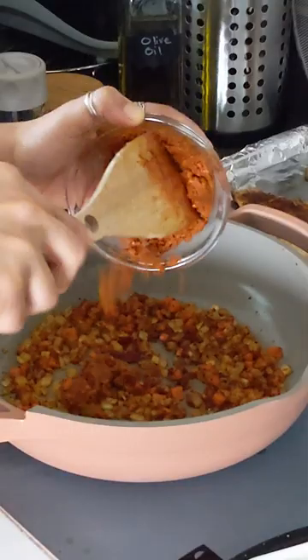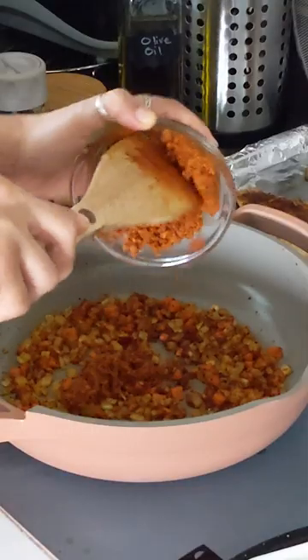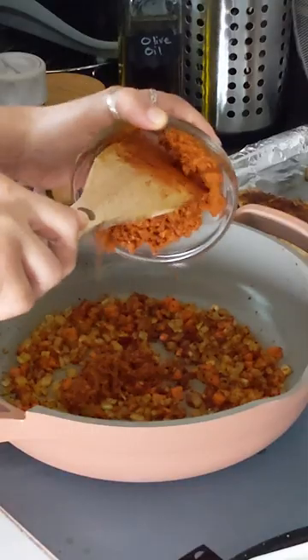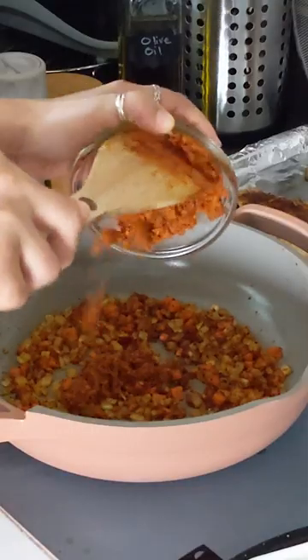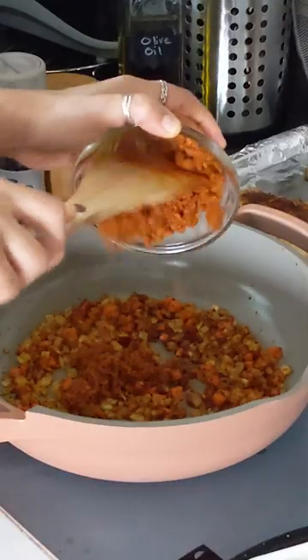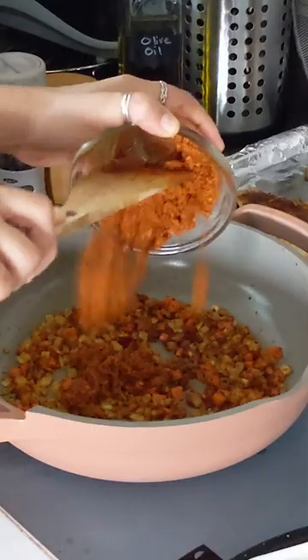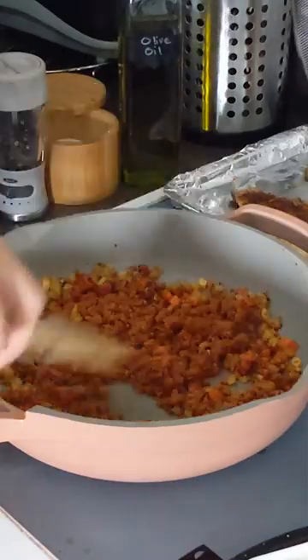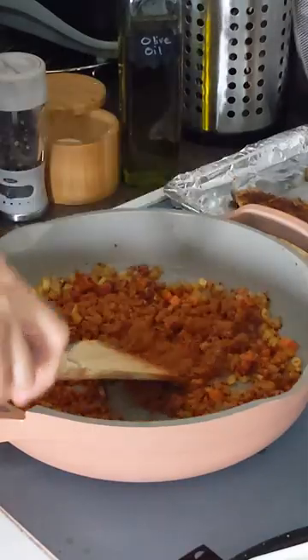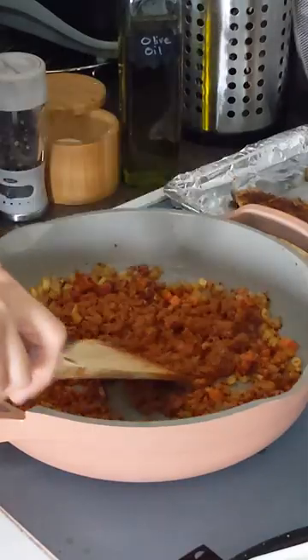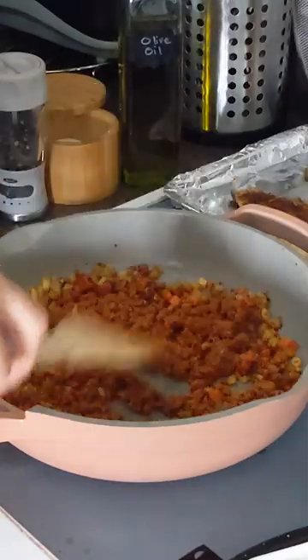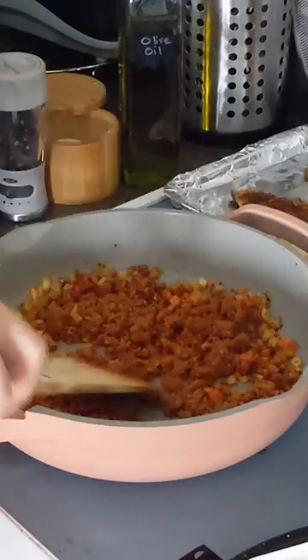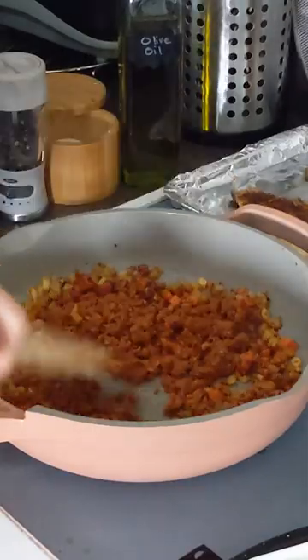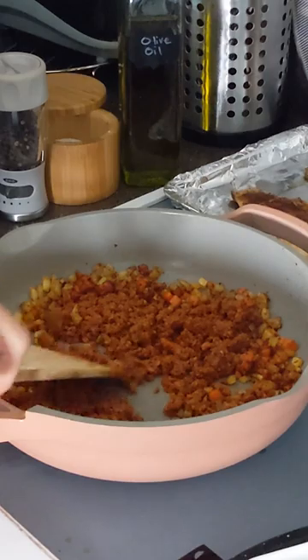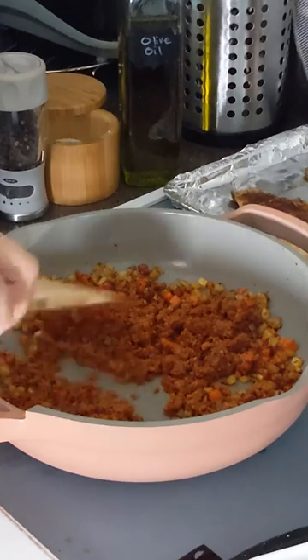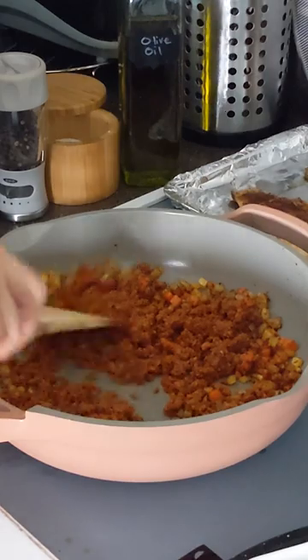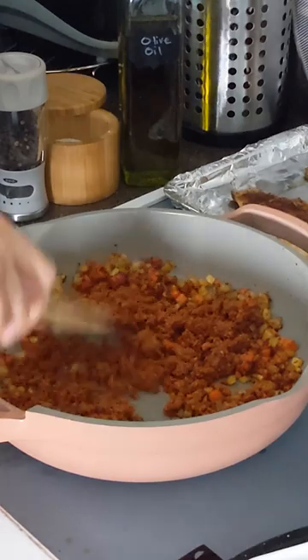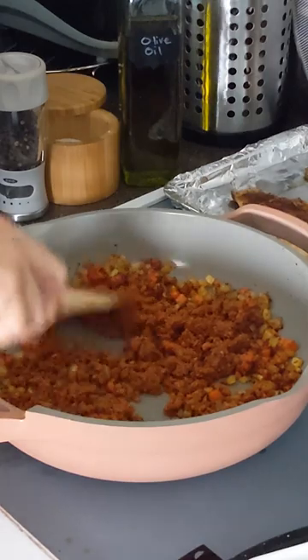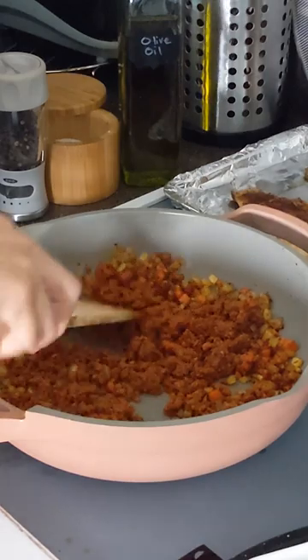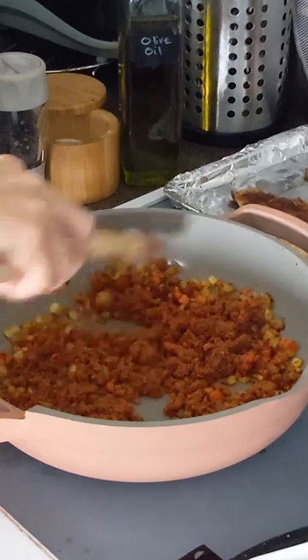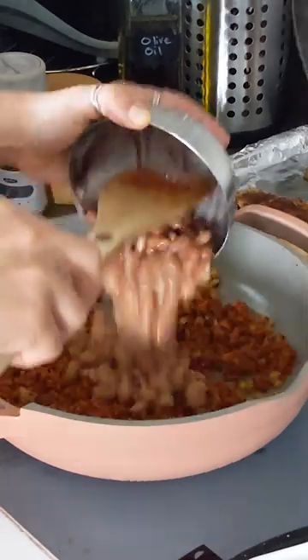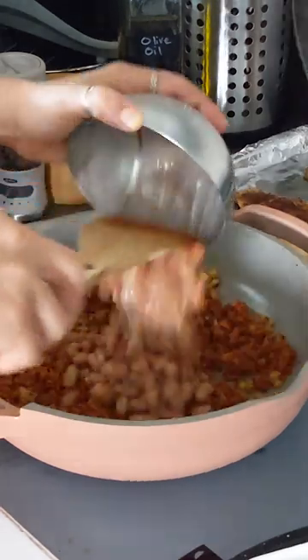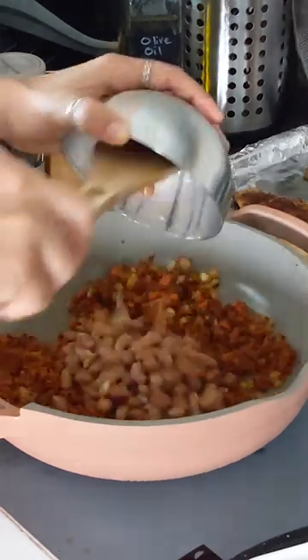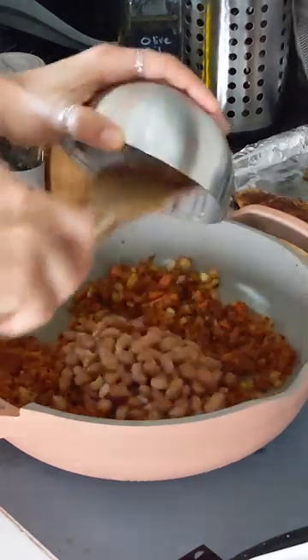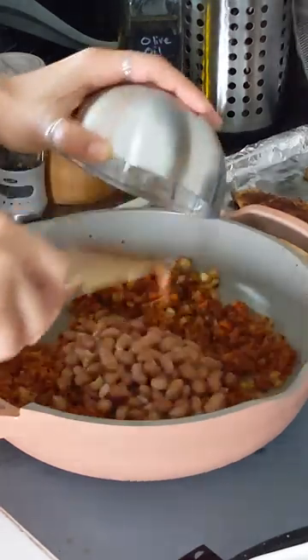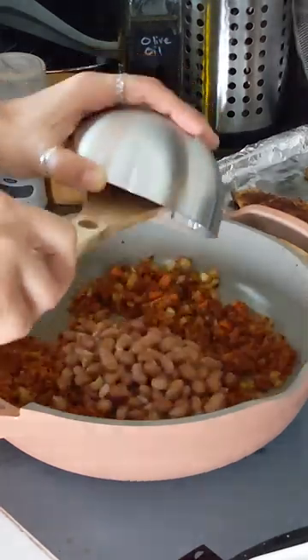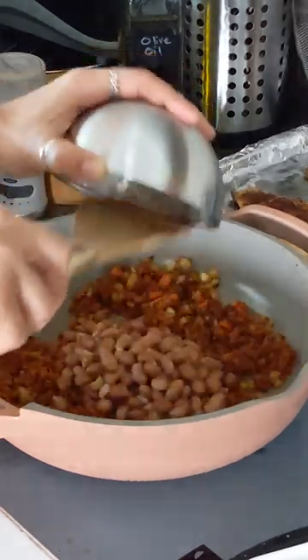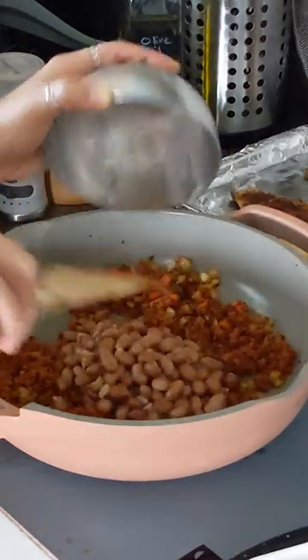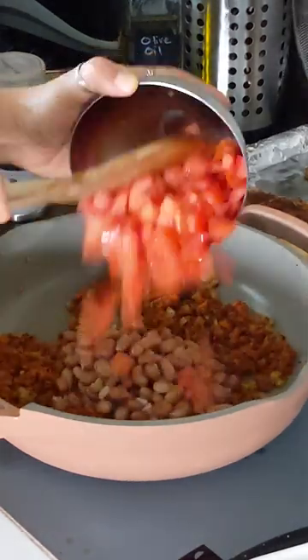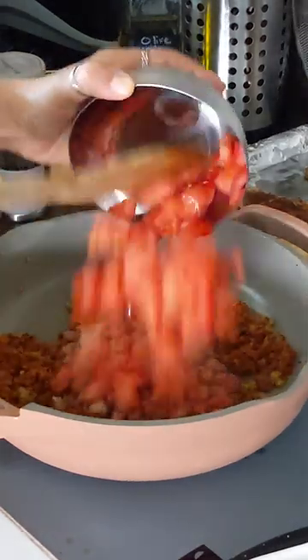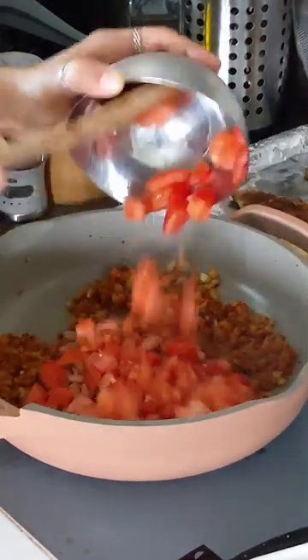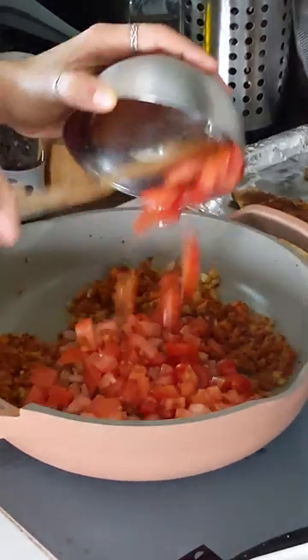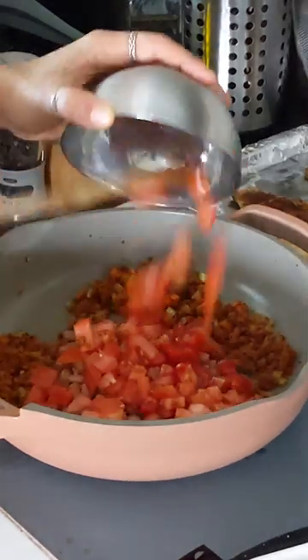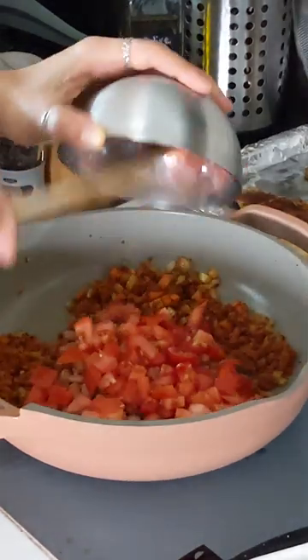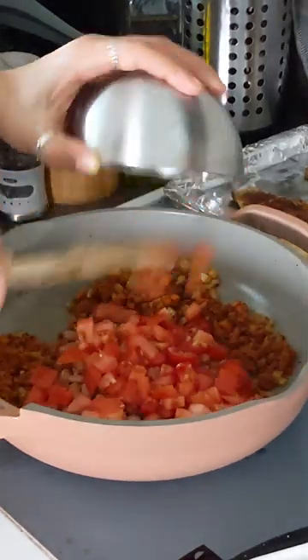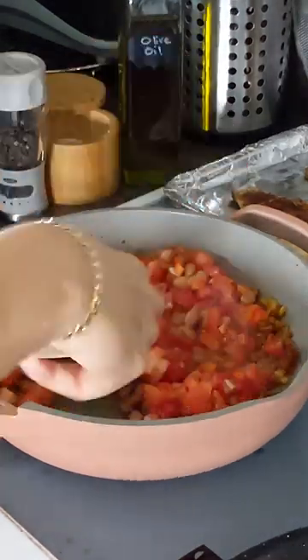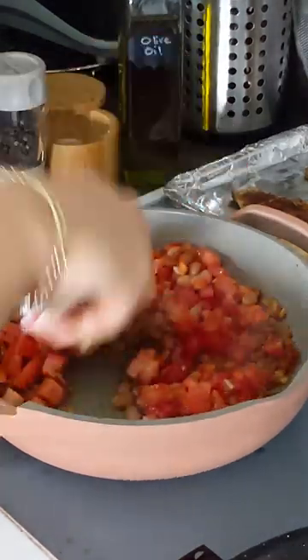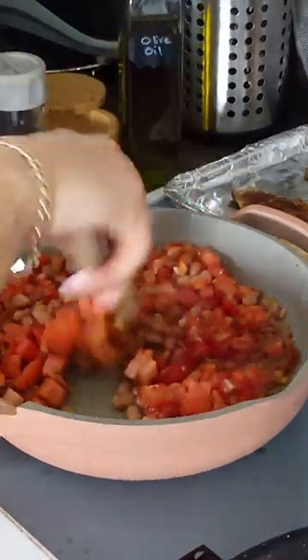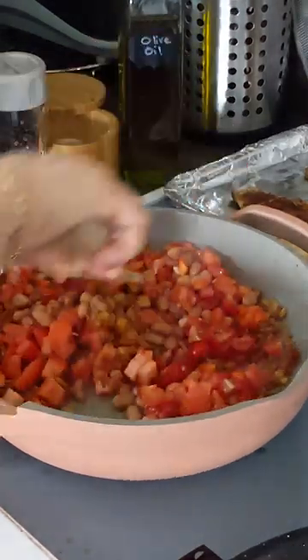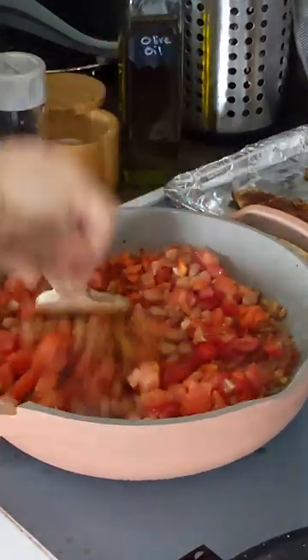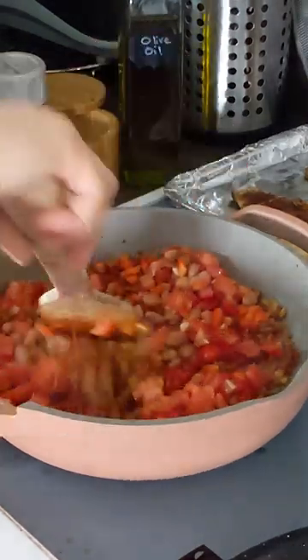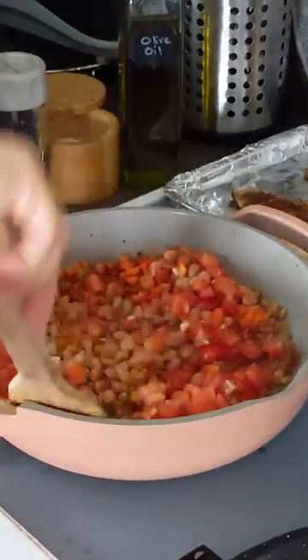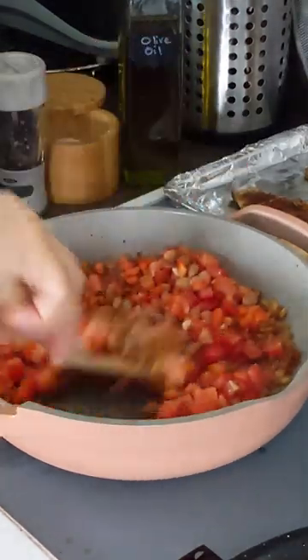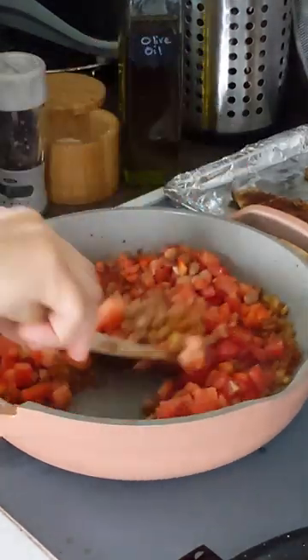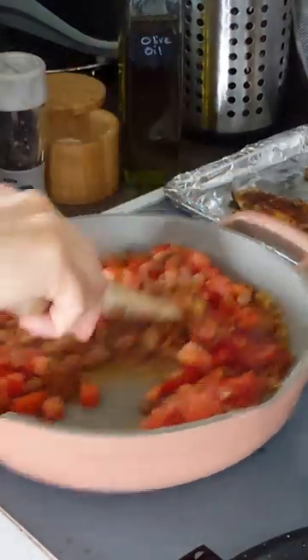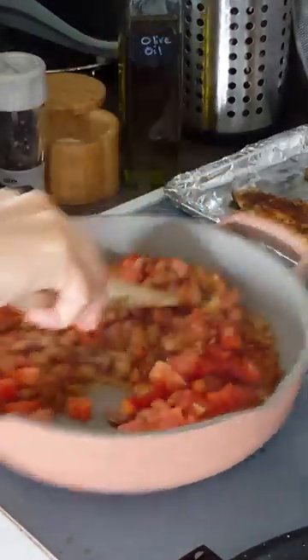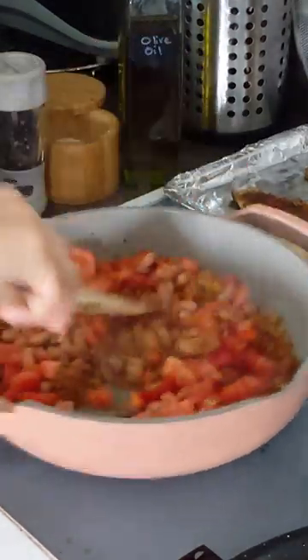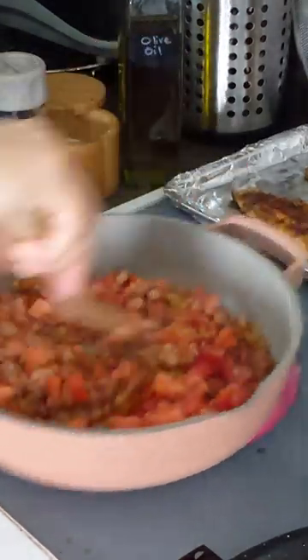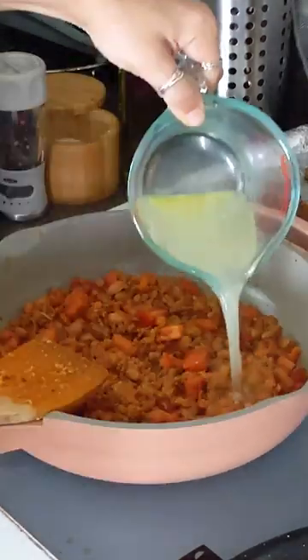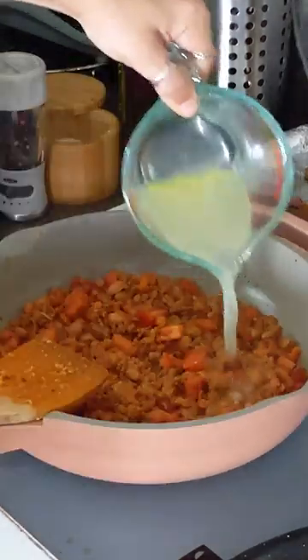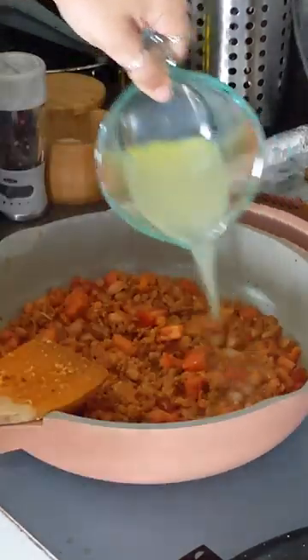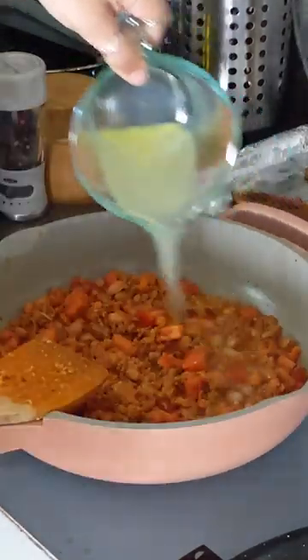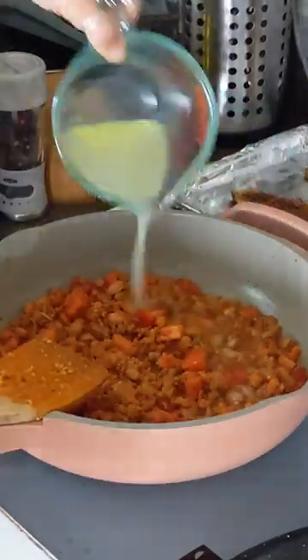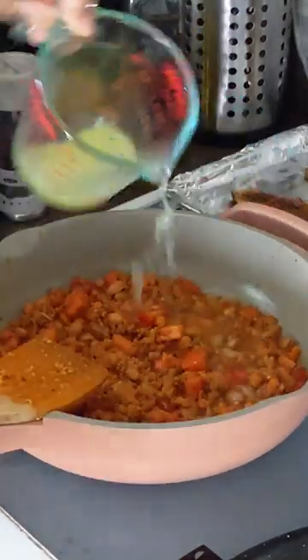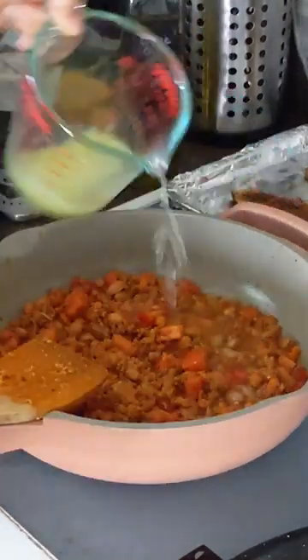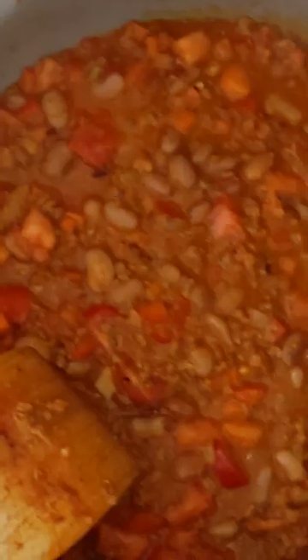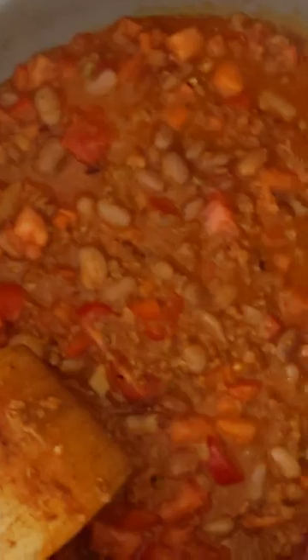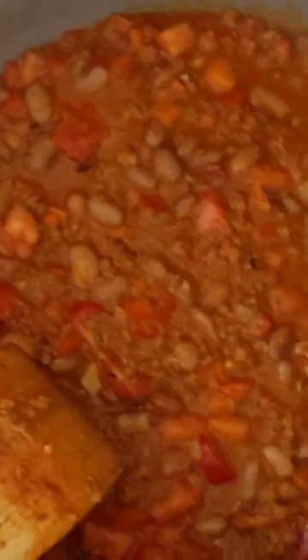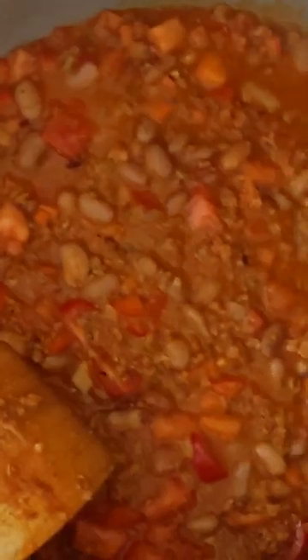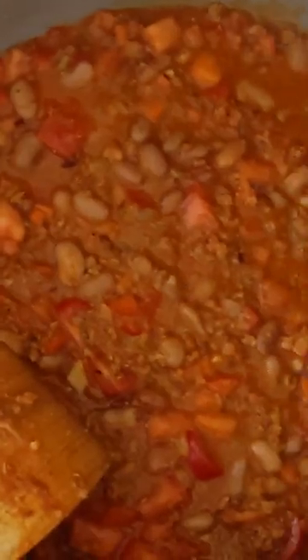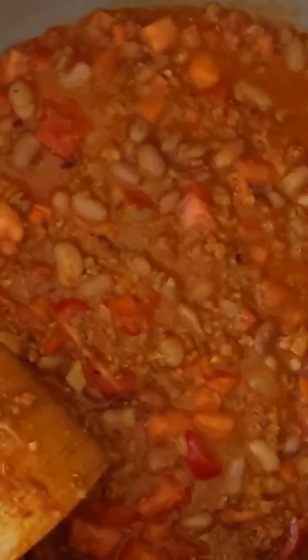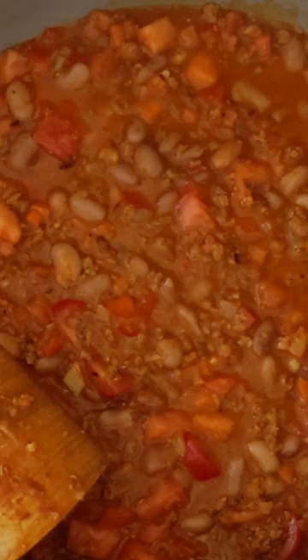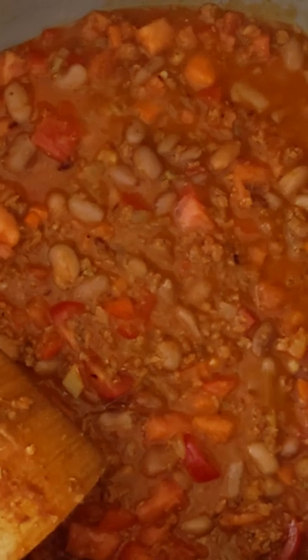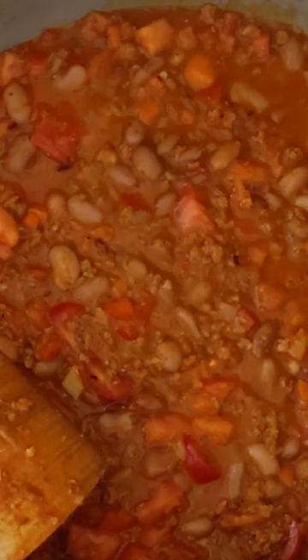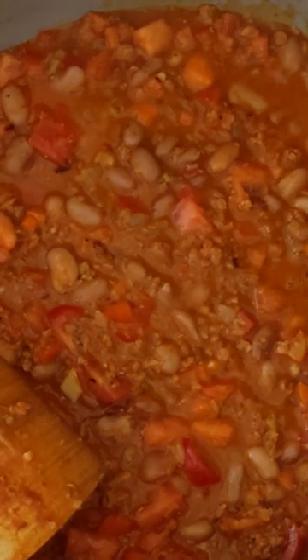Add chorizo, beans, tomatoes, and bell peppers. Then add the broth and simmer covered.